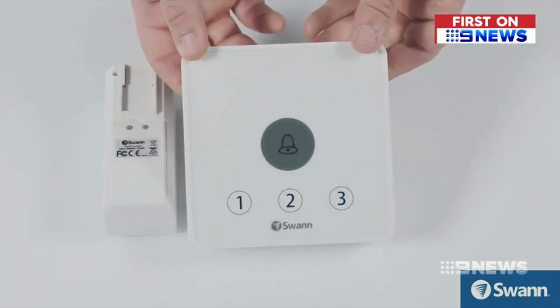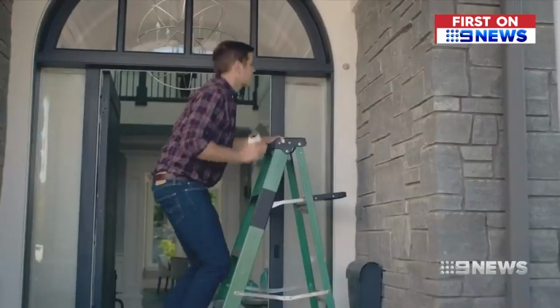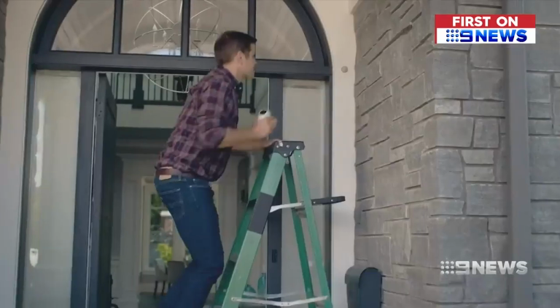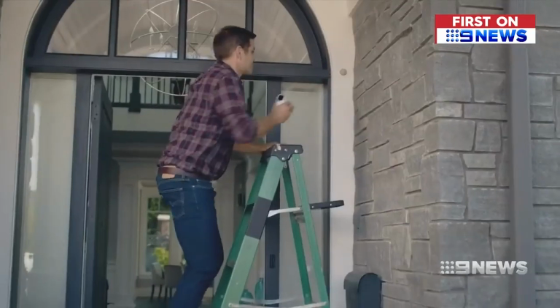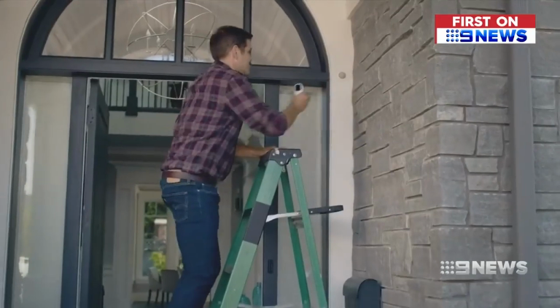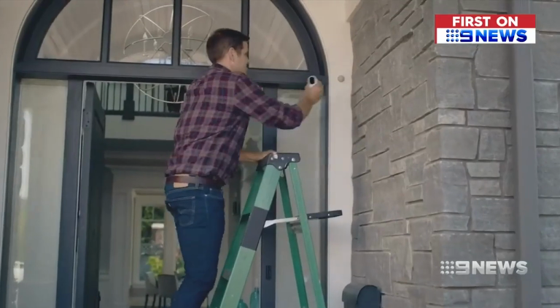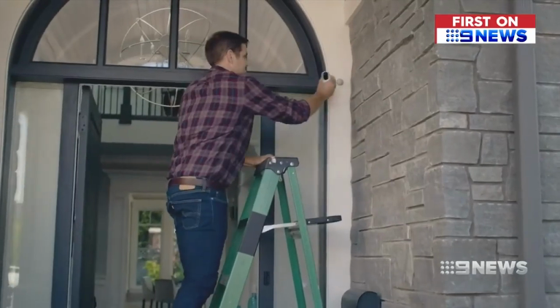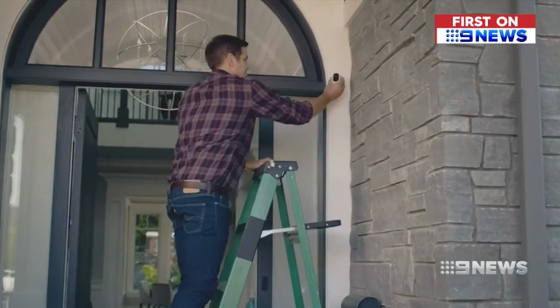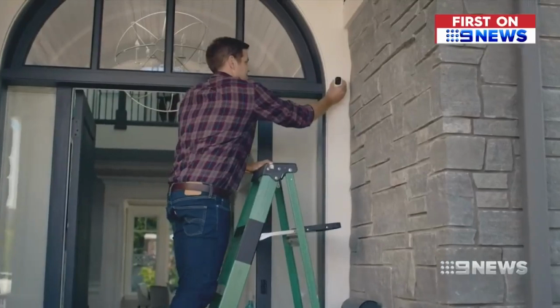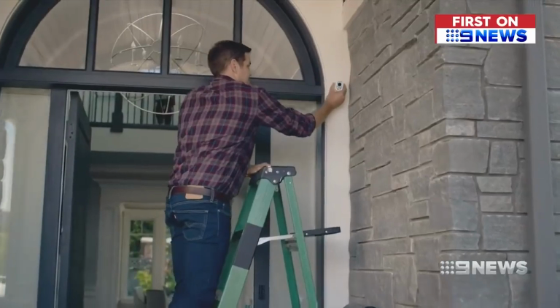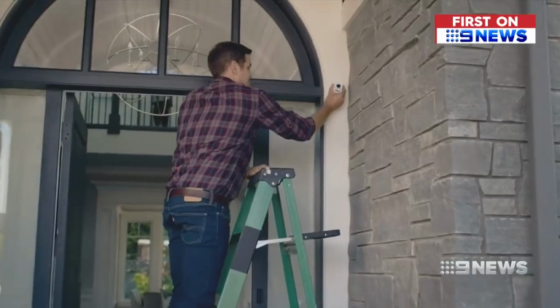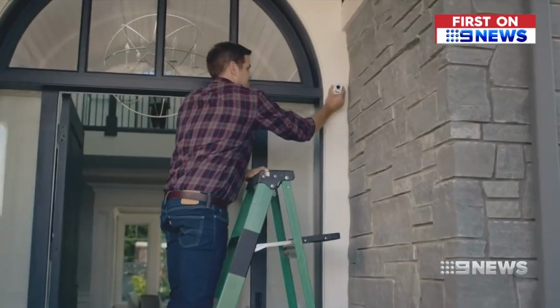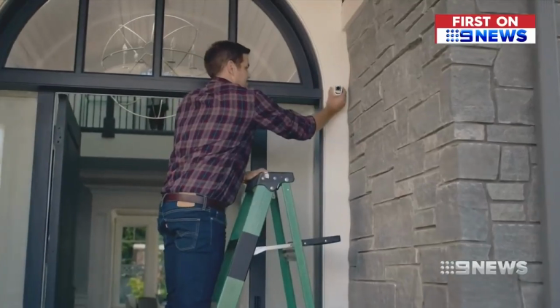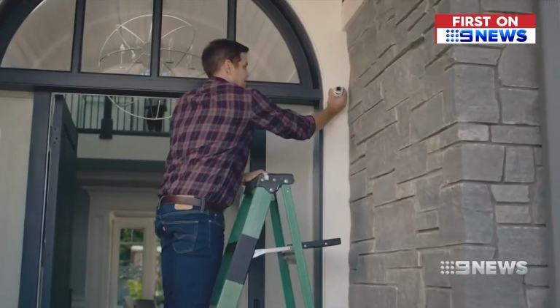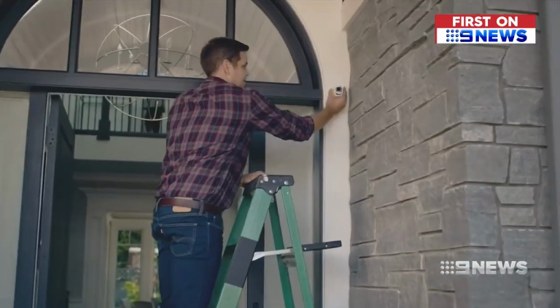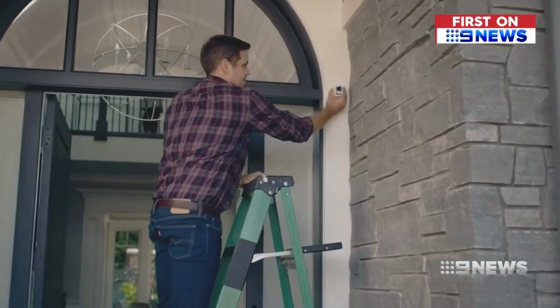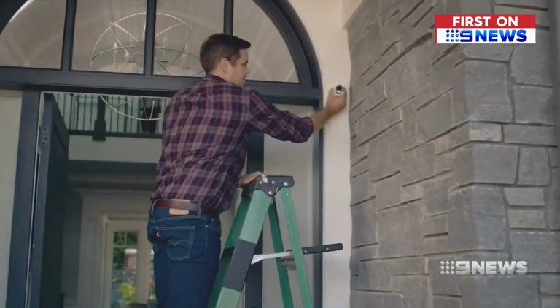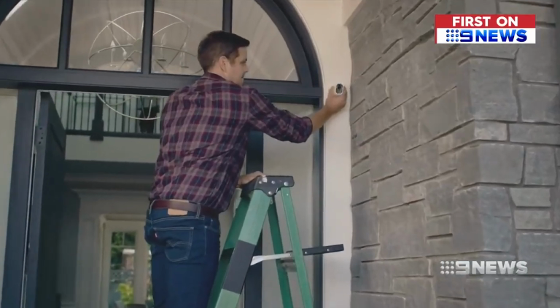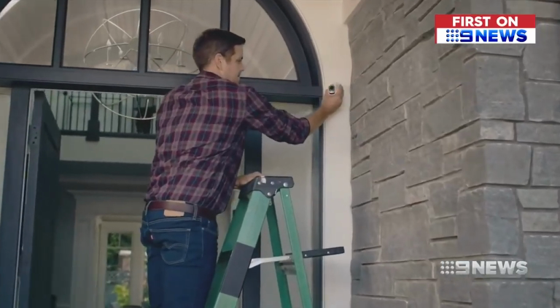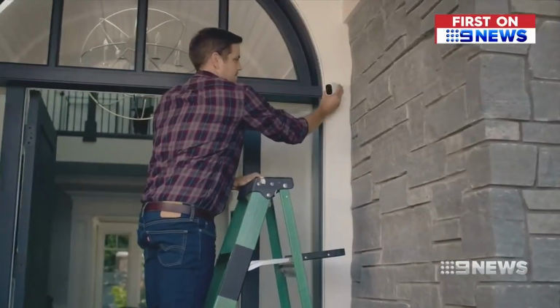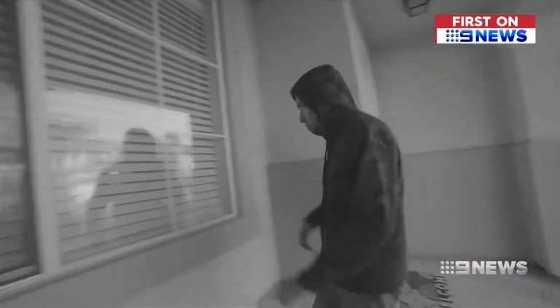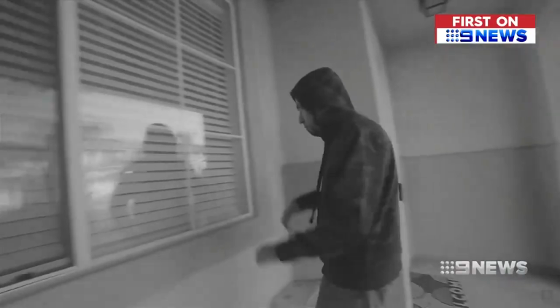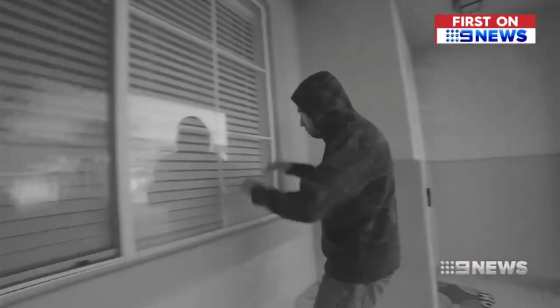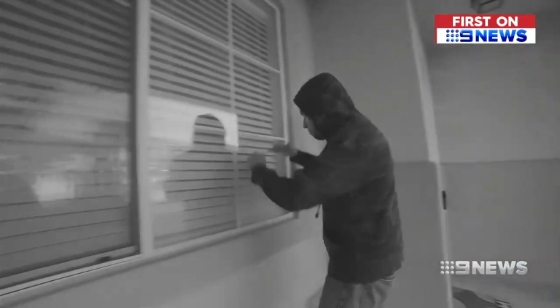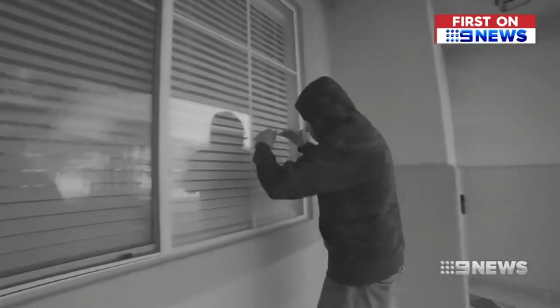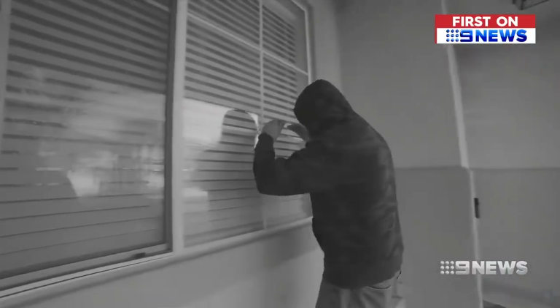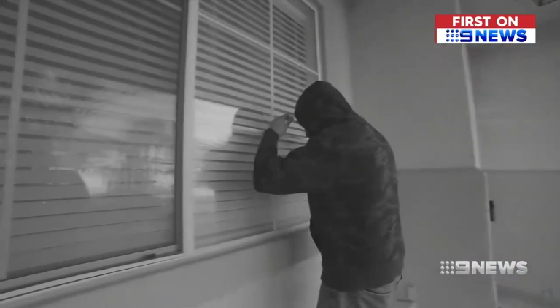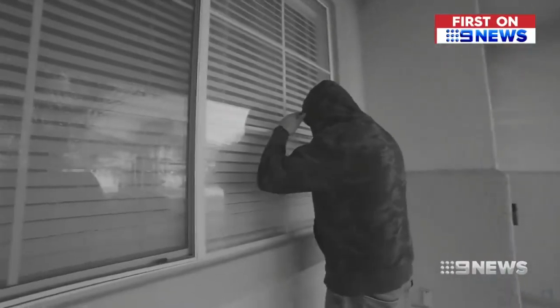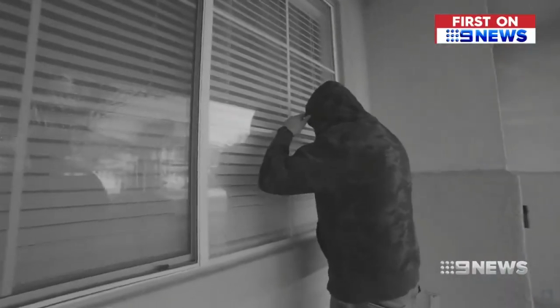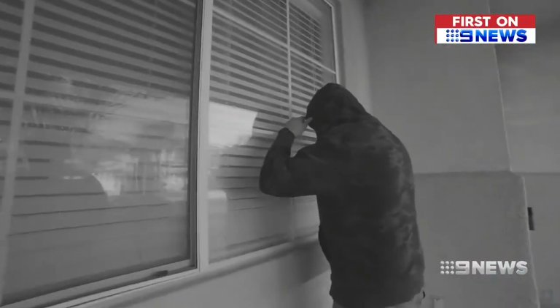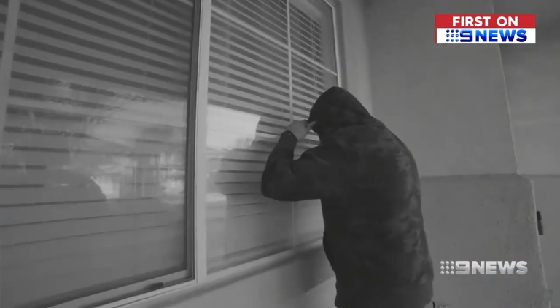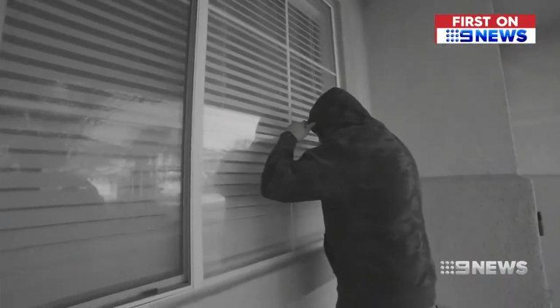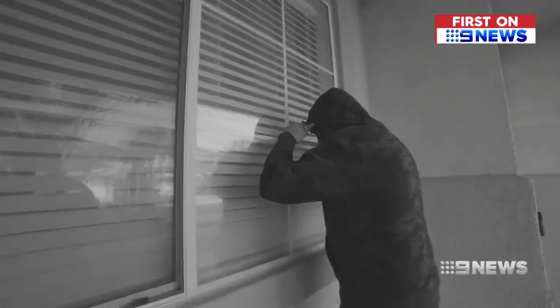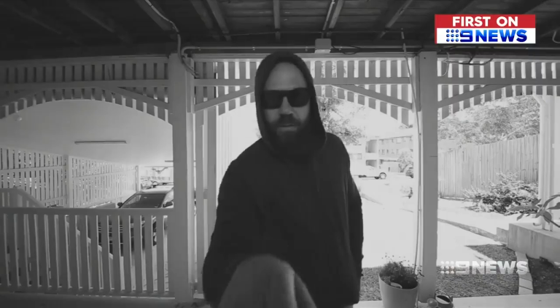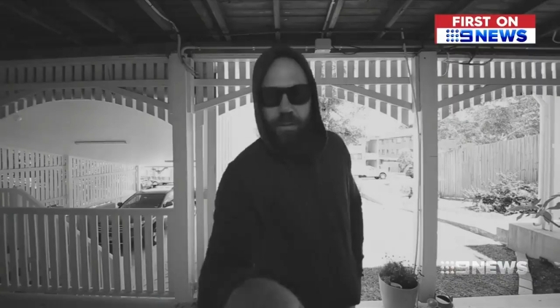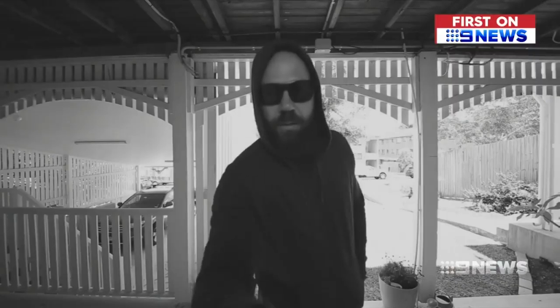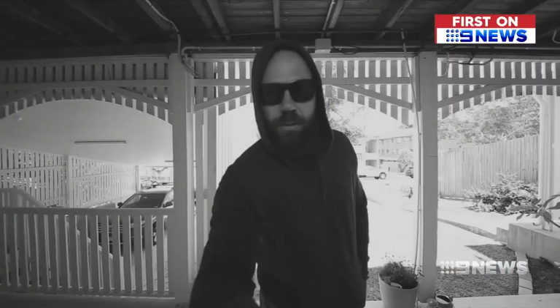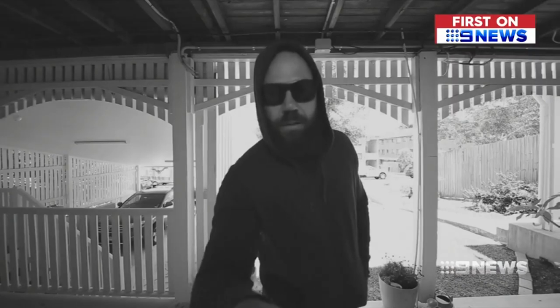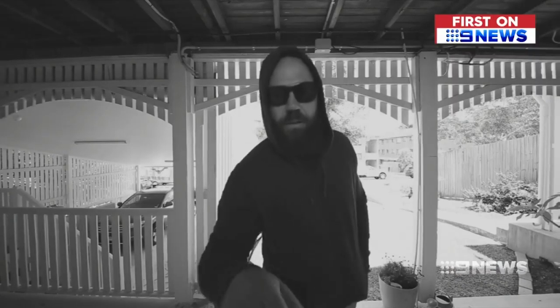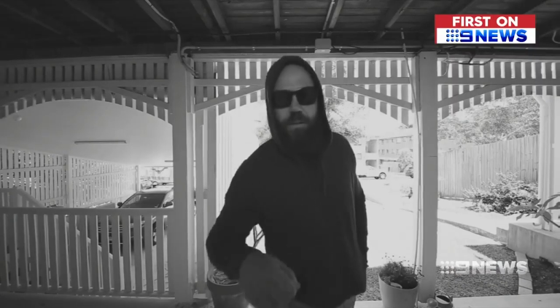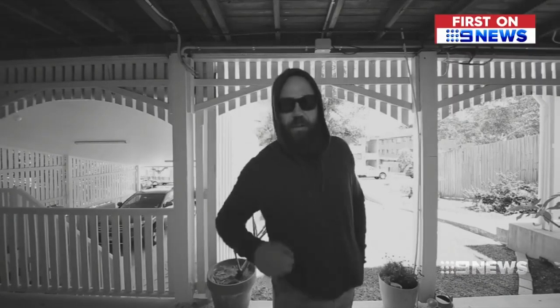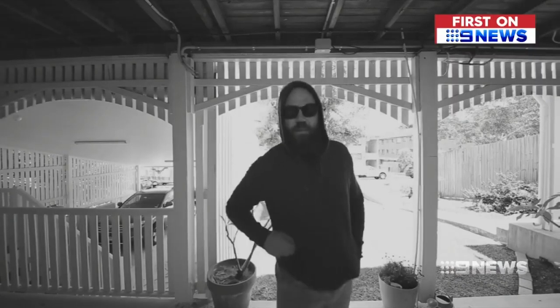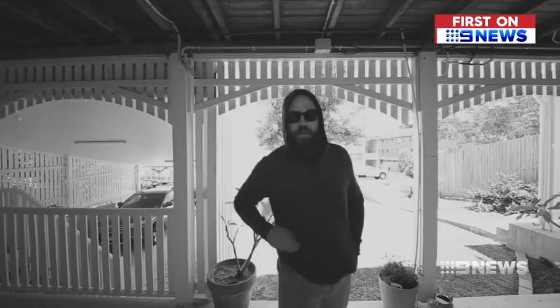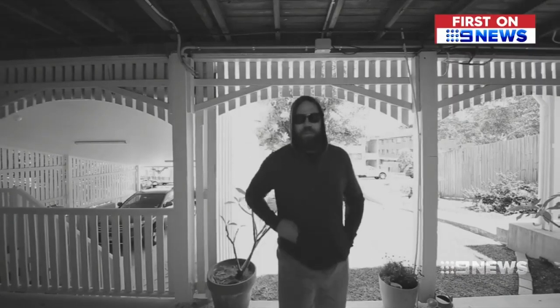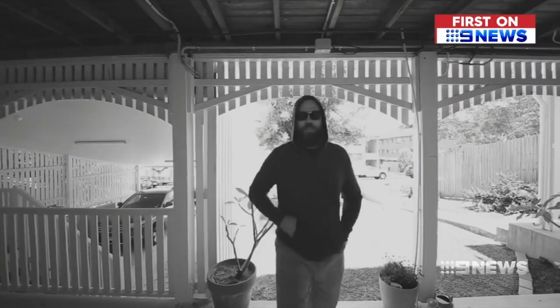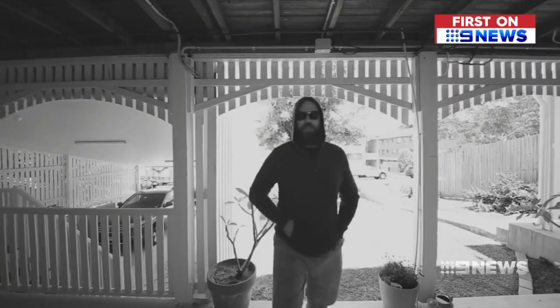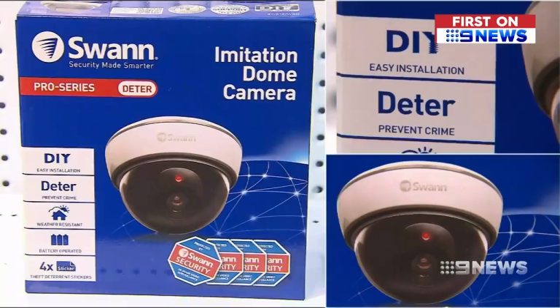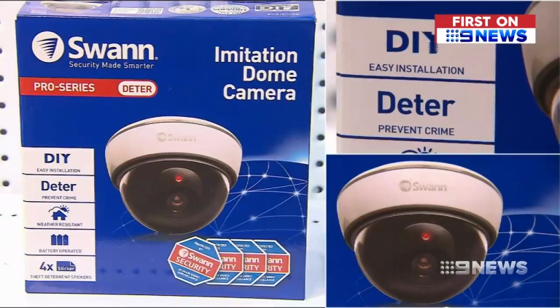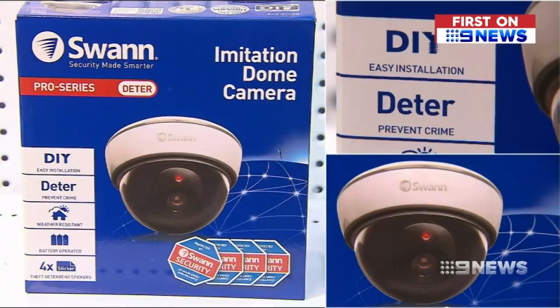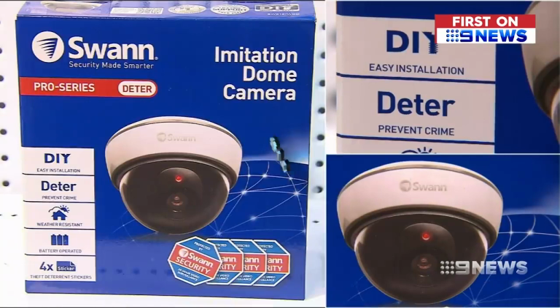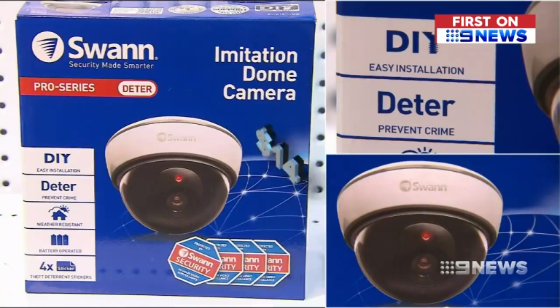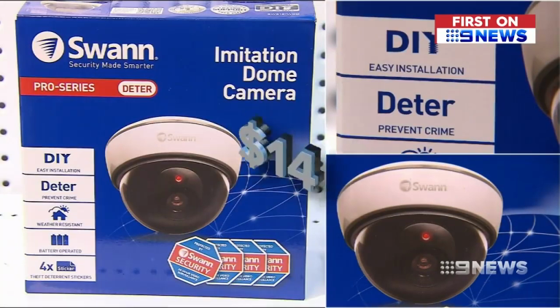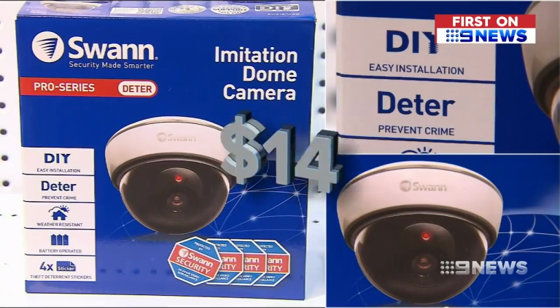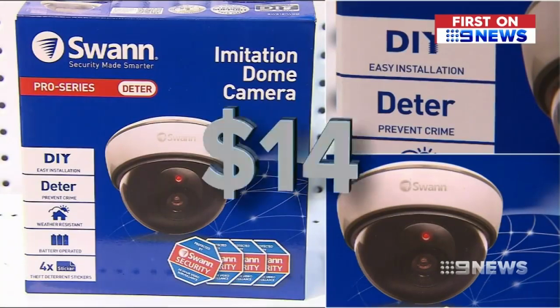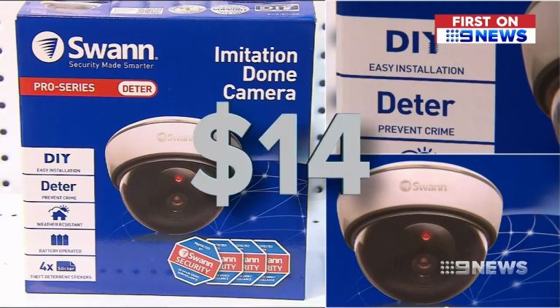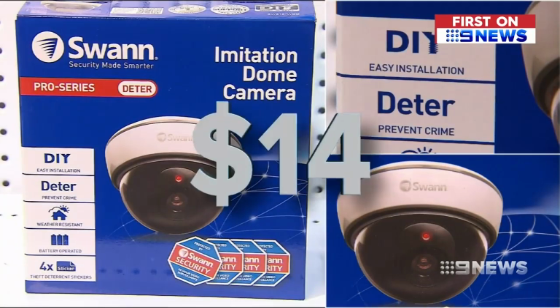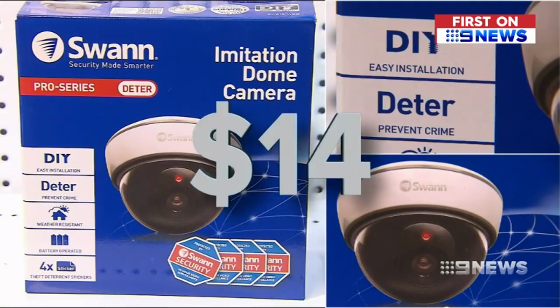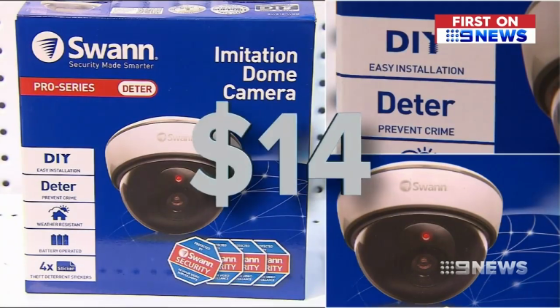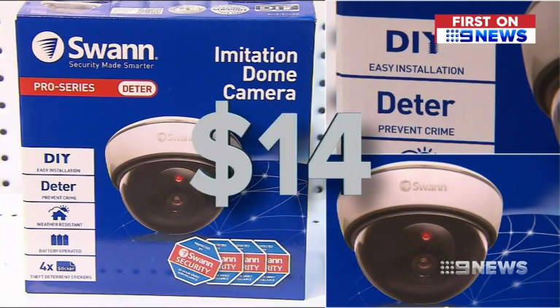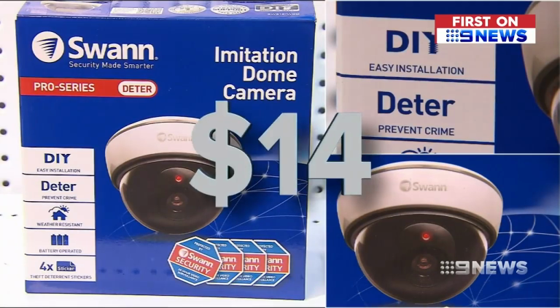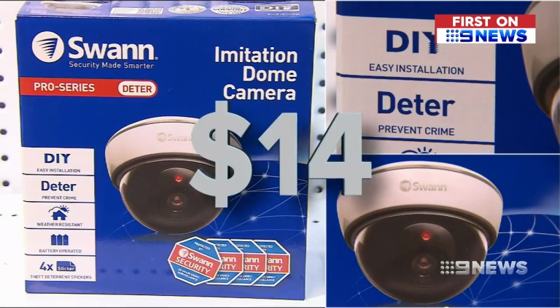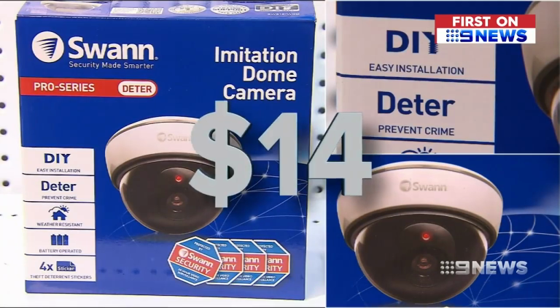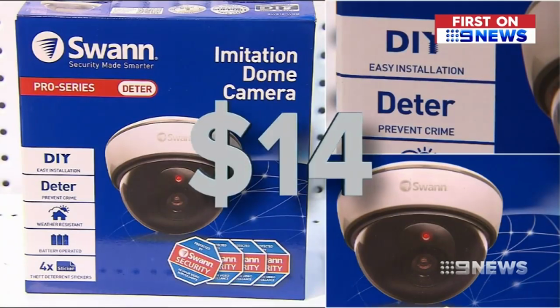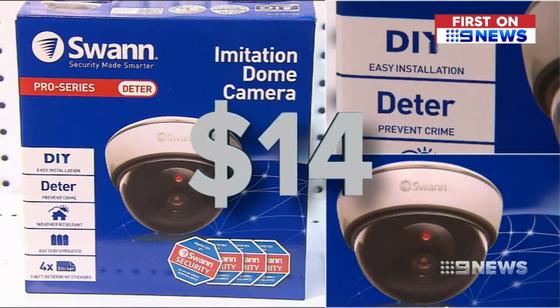When it comes to security cameras, you can even fake it to deter thieves. This imitation camera is just $14.